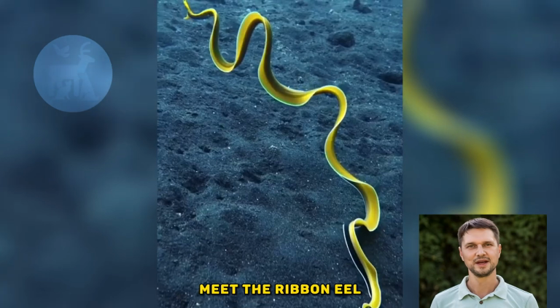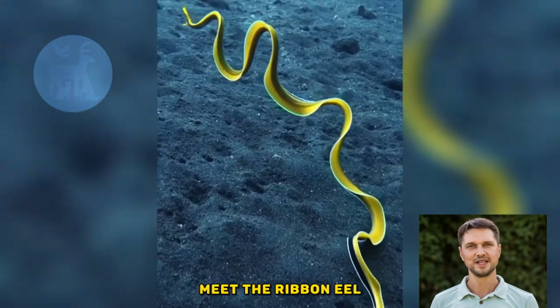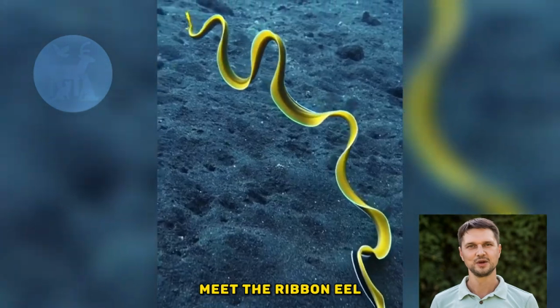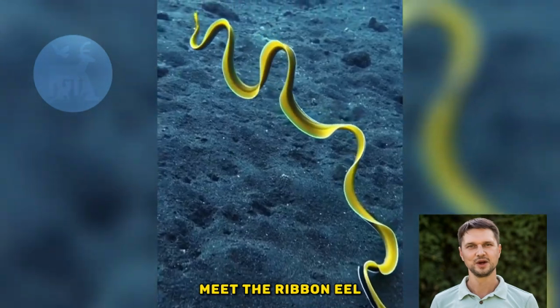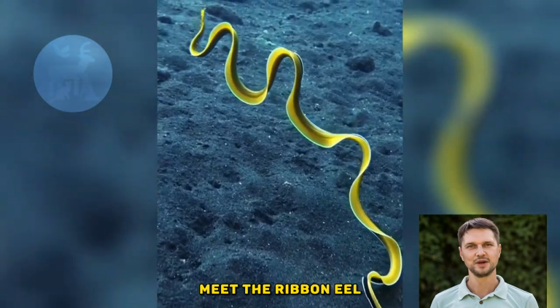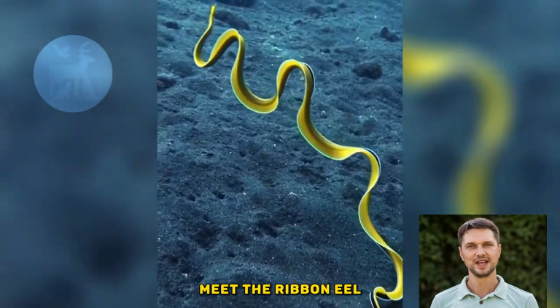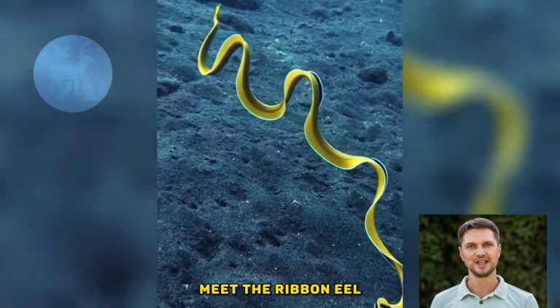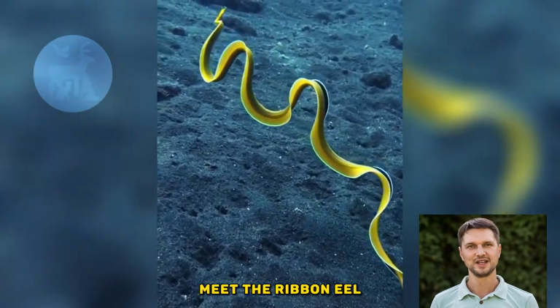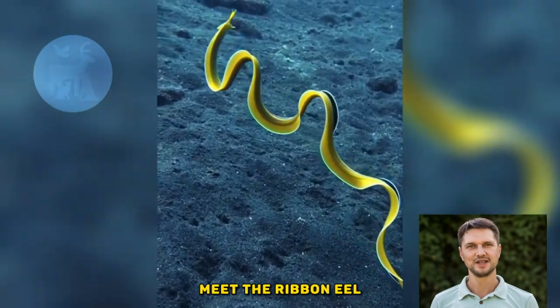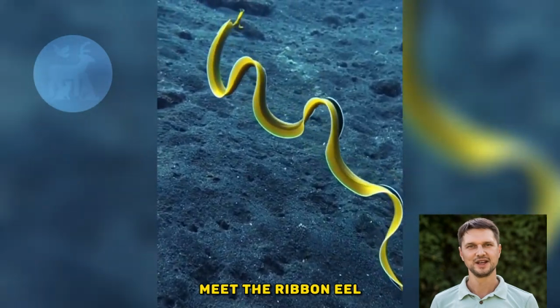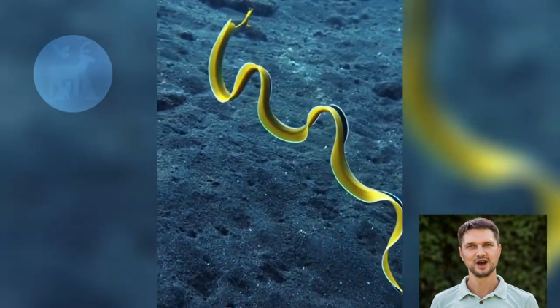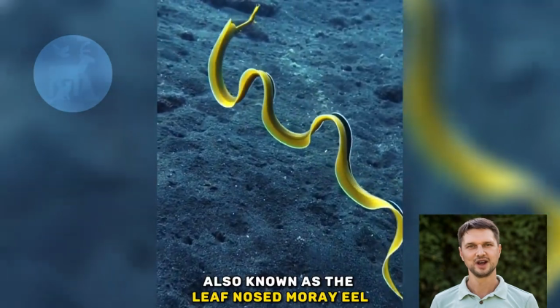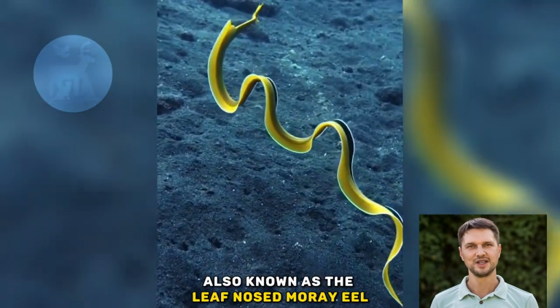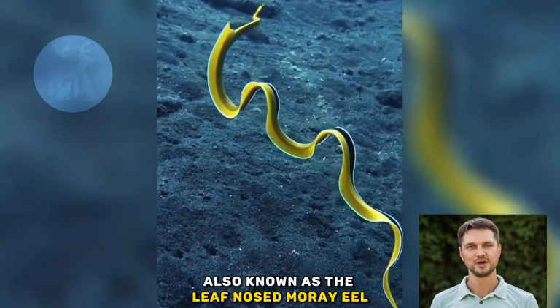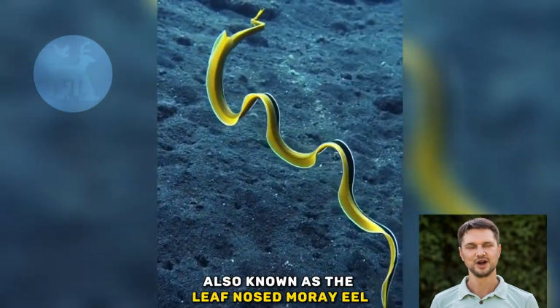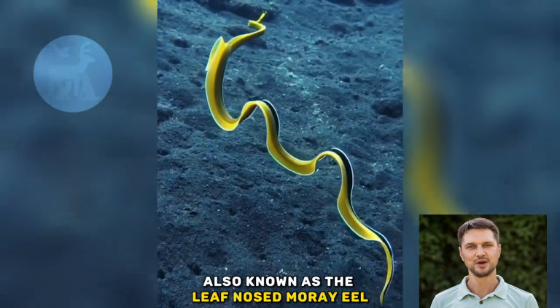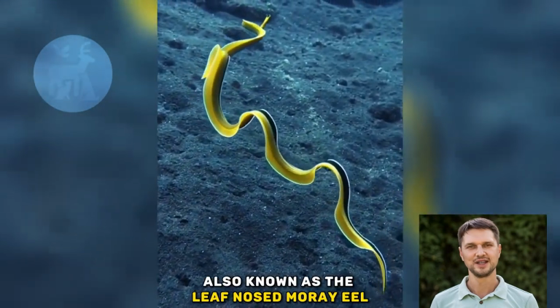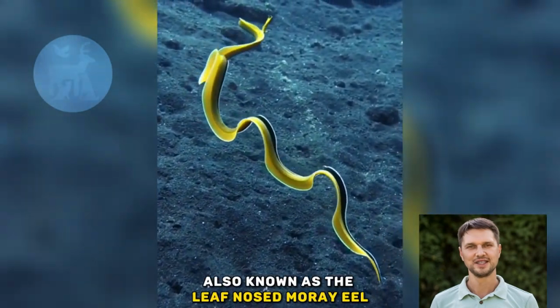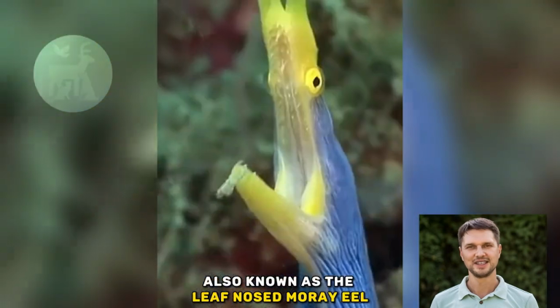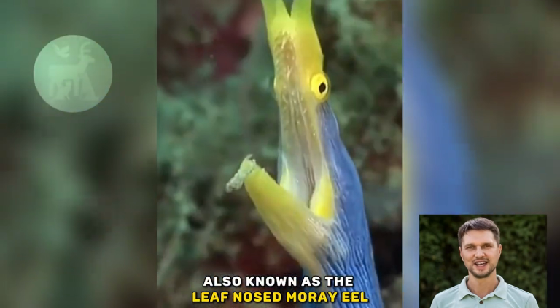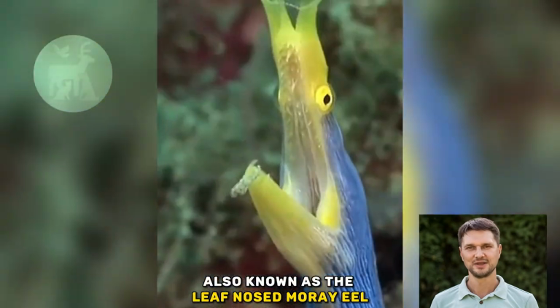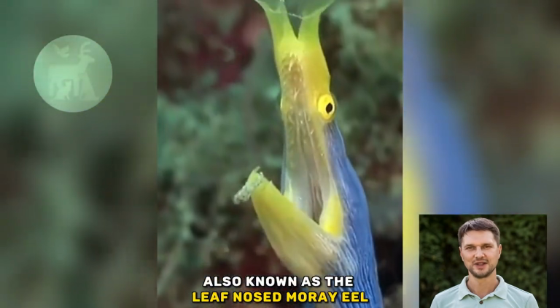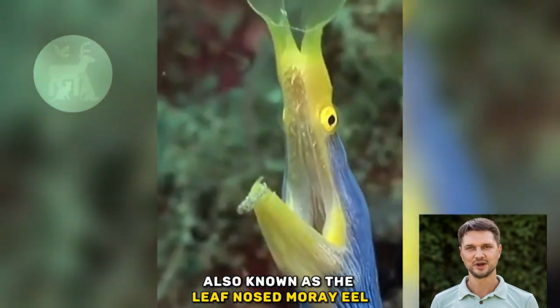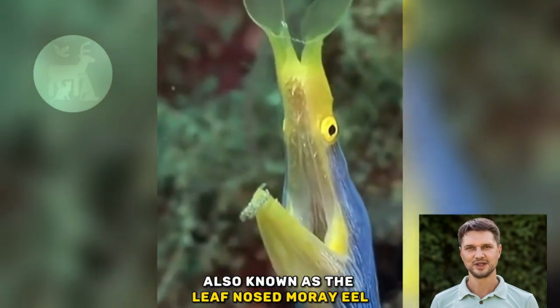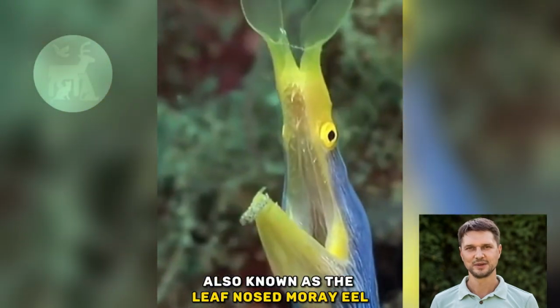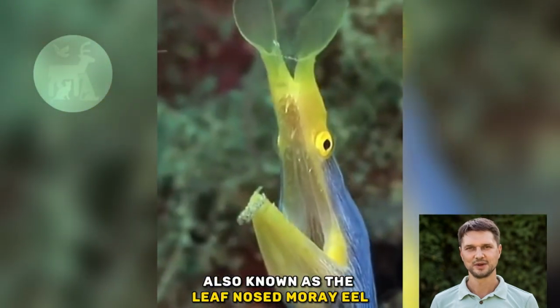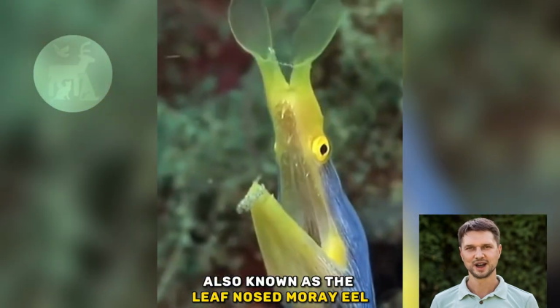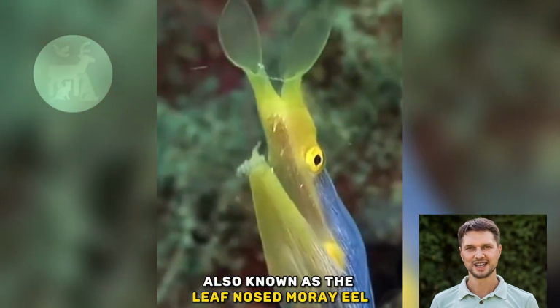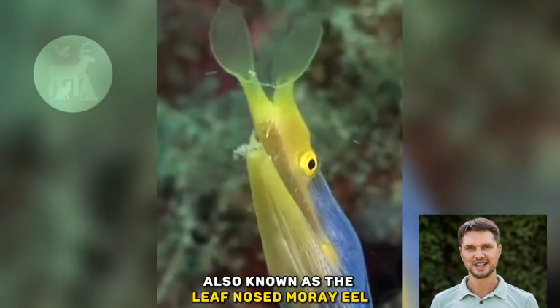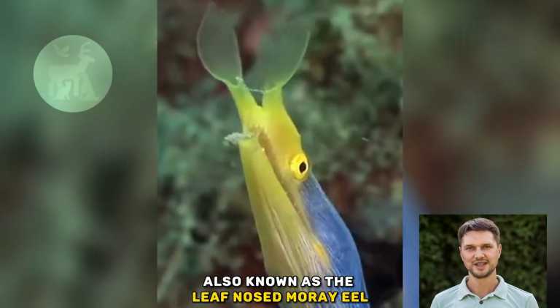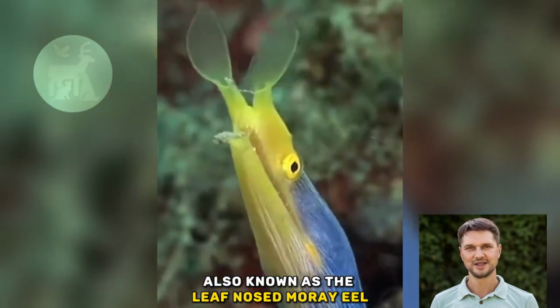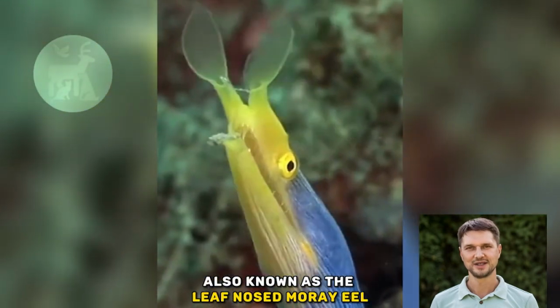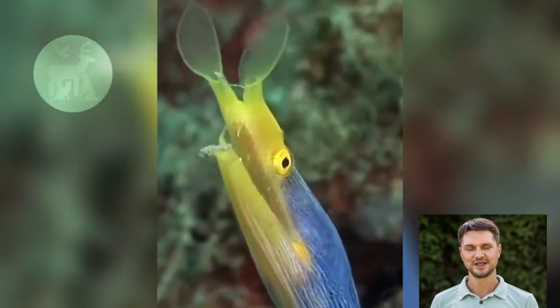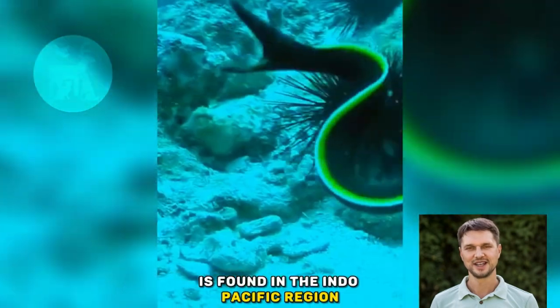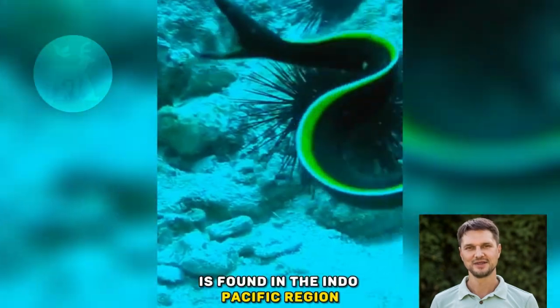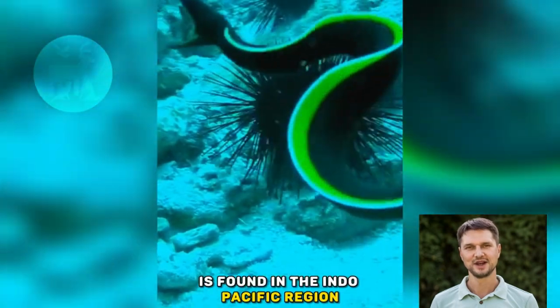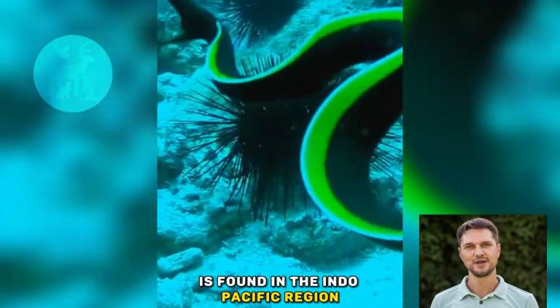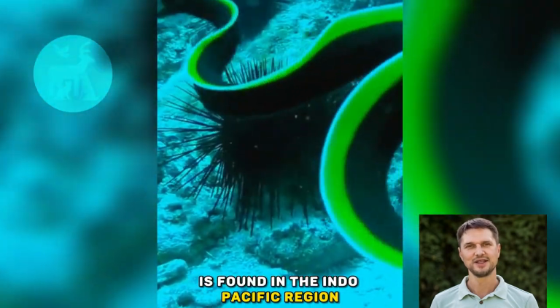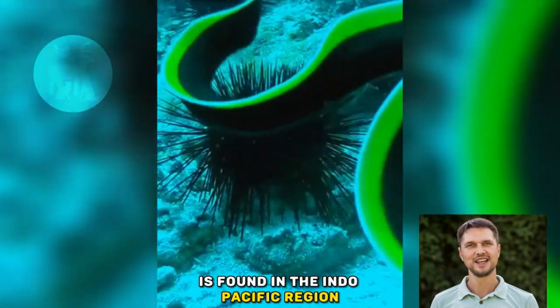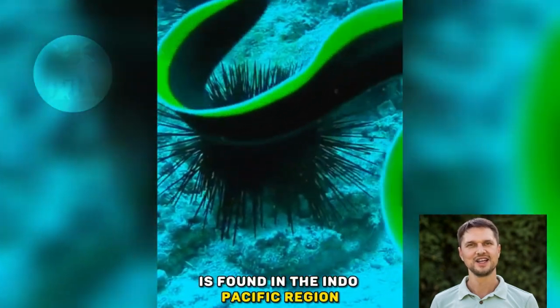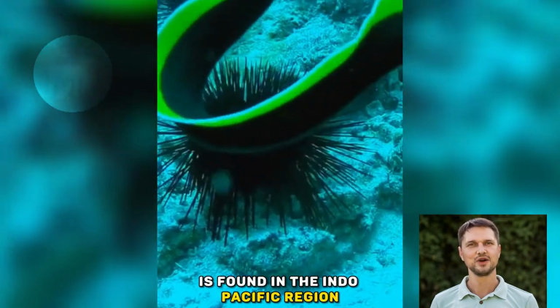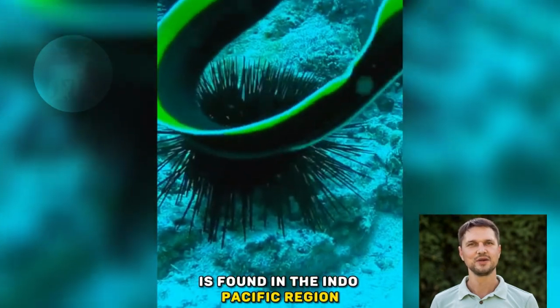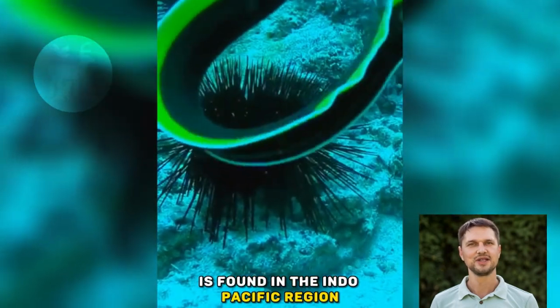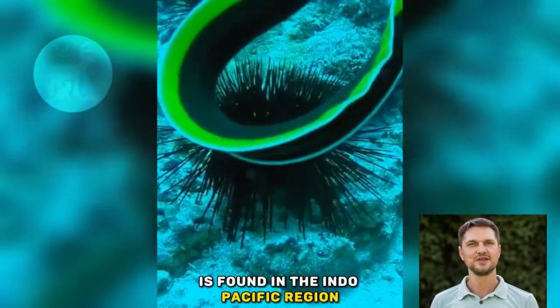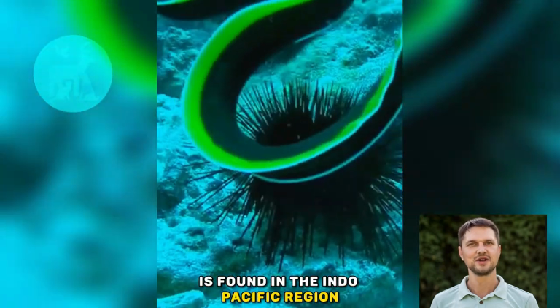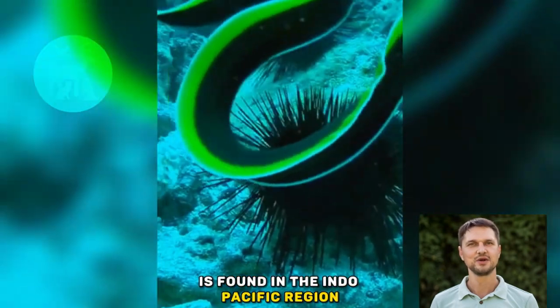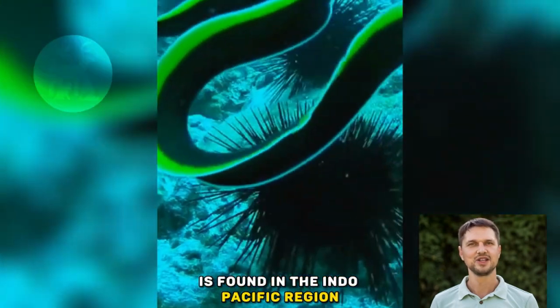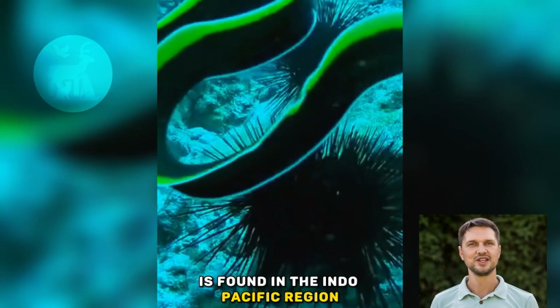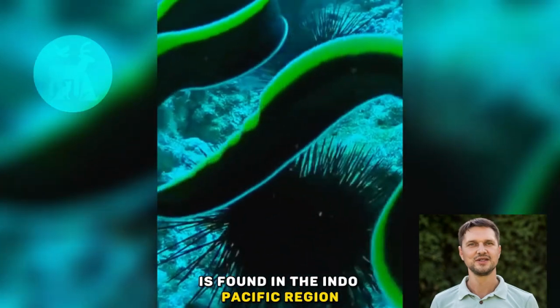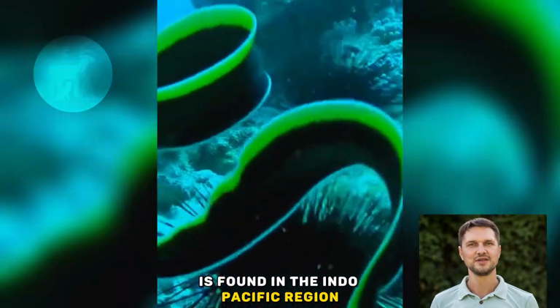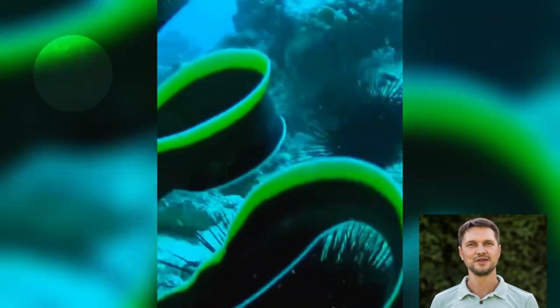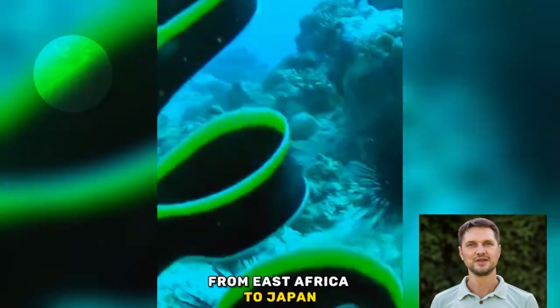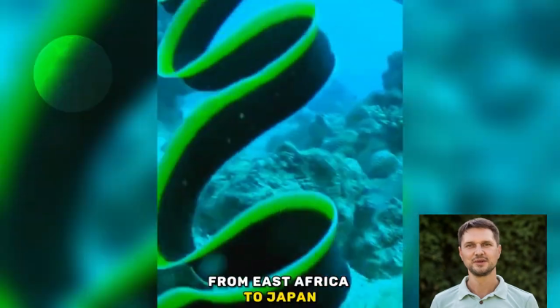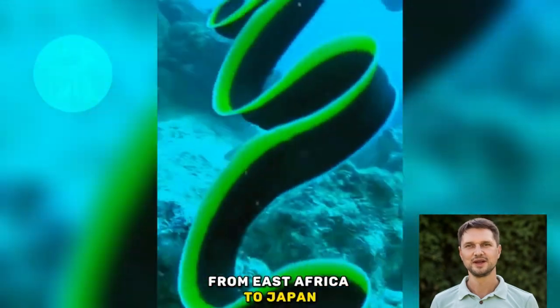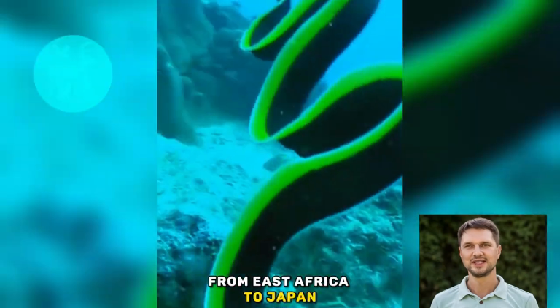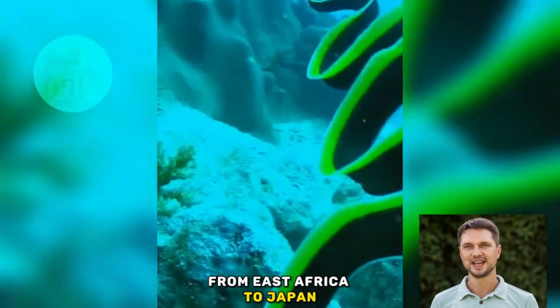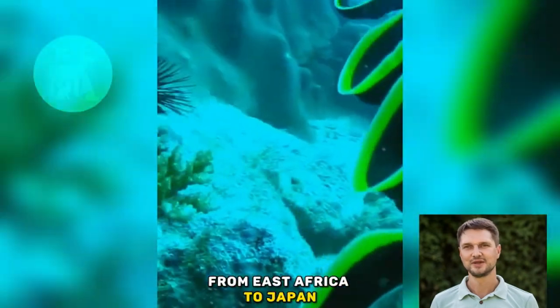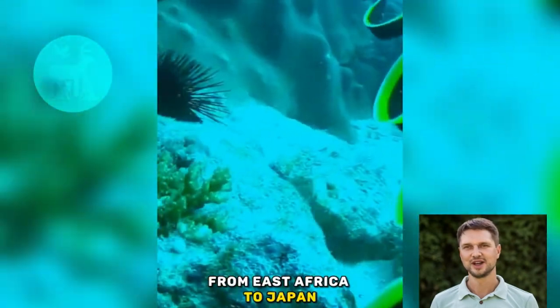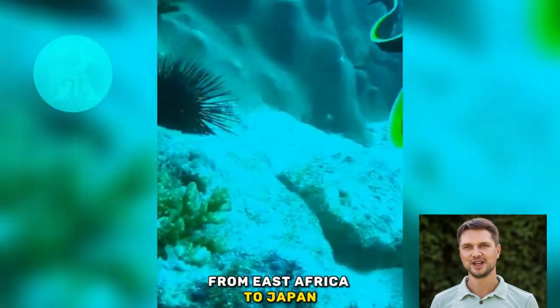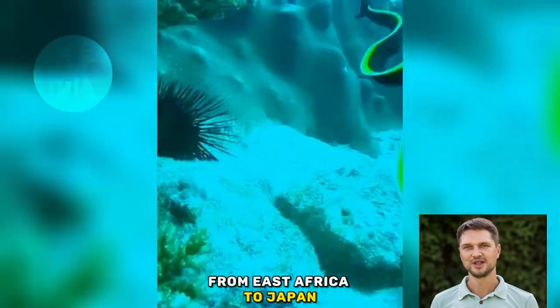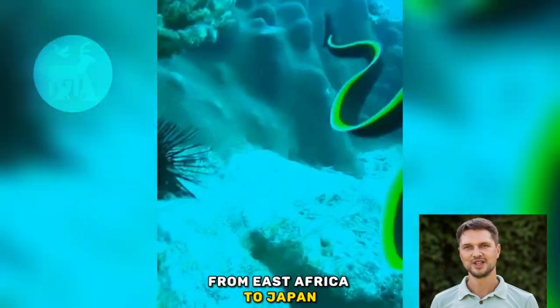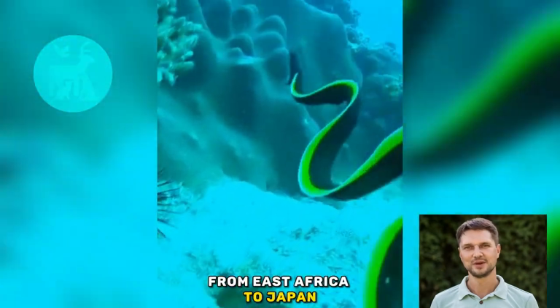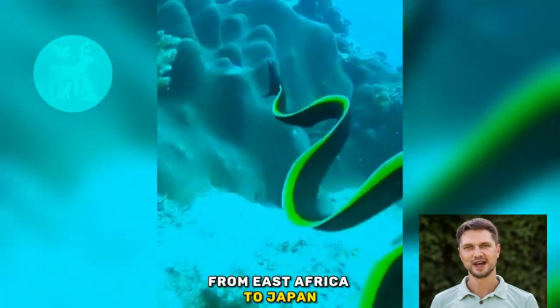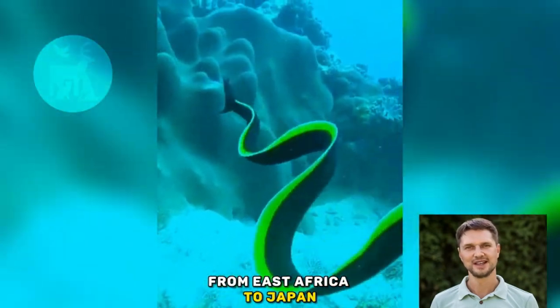Meet the ribbon eel, also known as the leaf-nosed moray eel, found in the Indo-Pacific region, from East Africa to Japan.